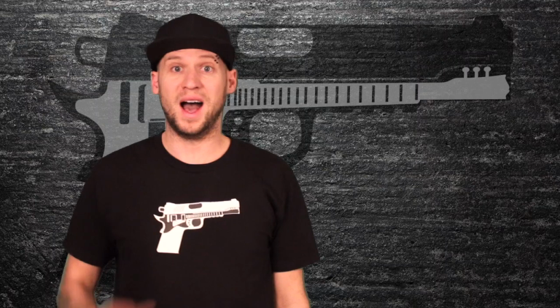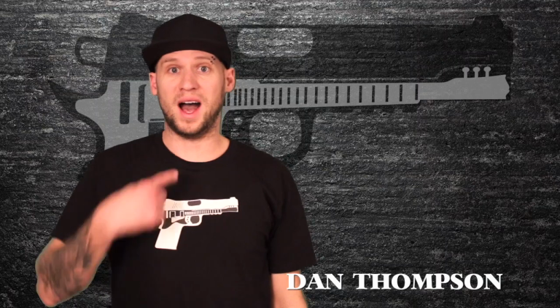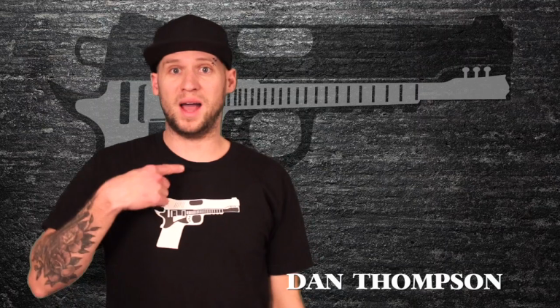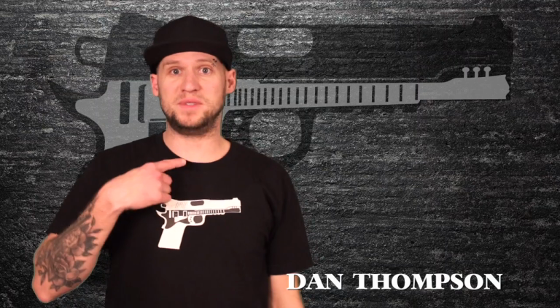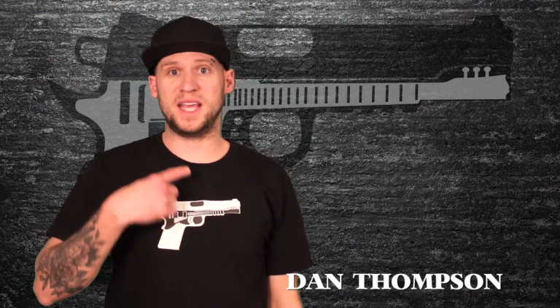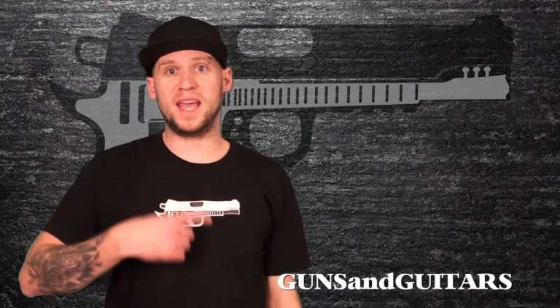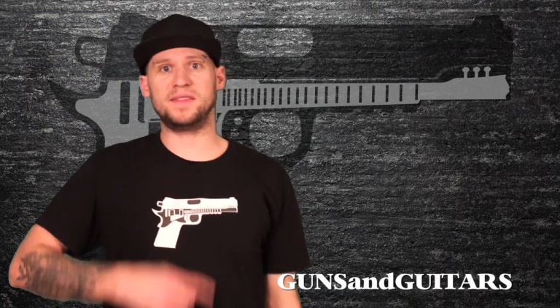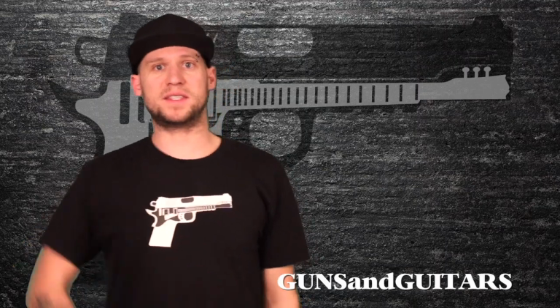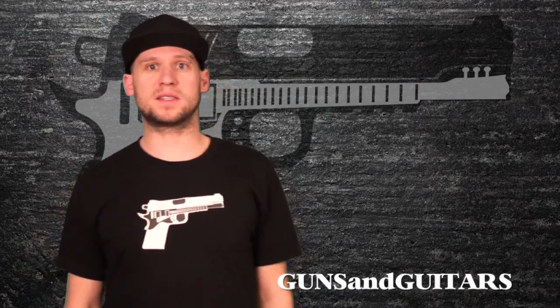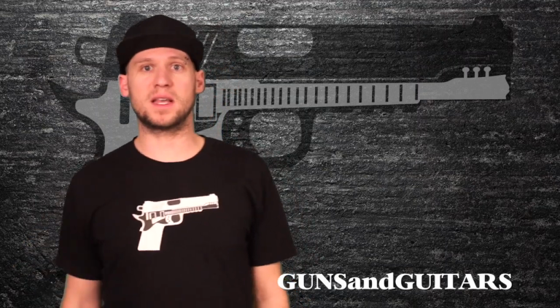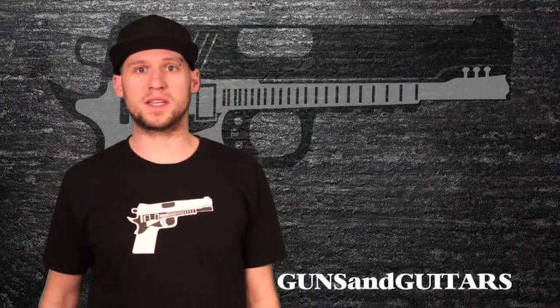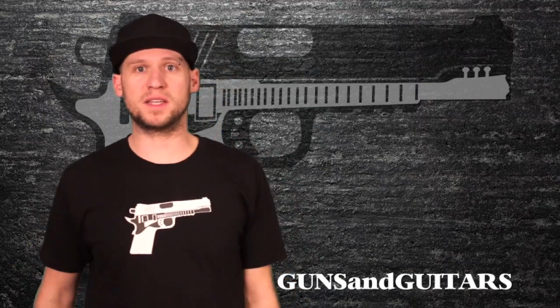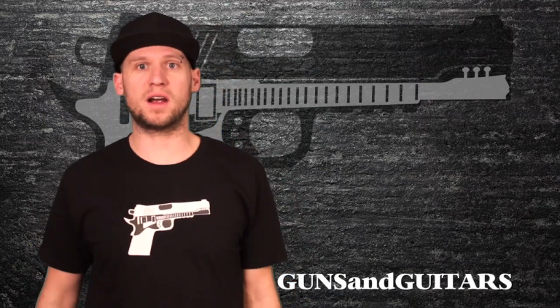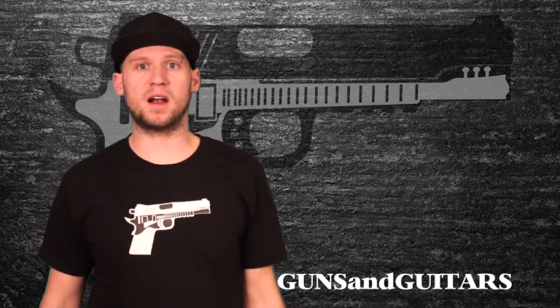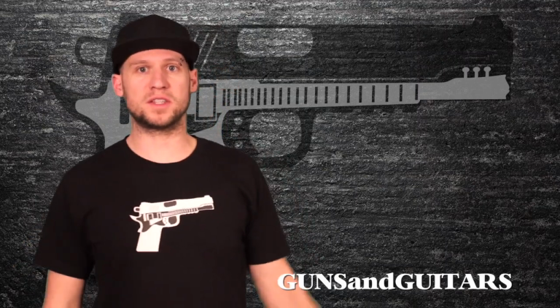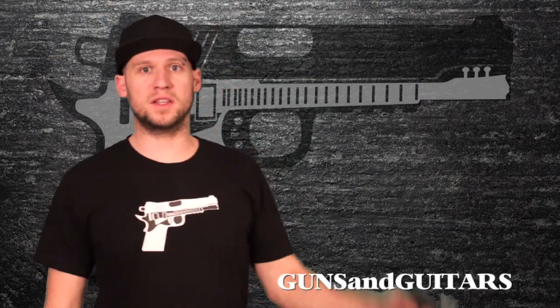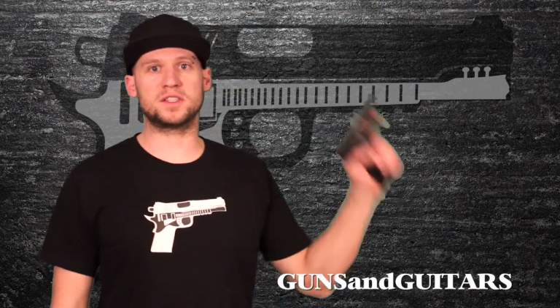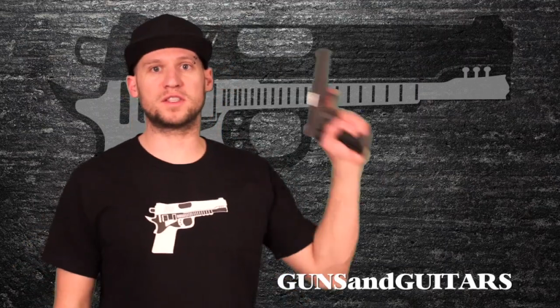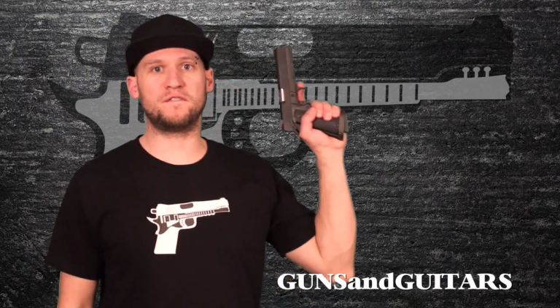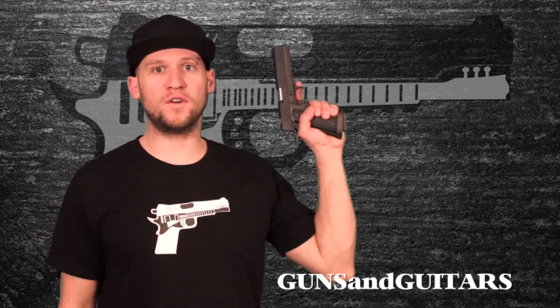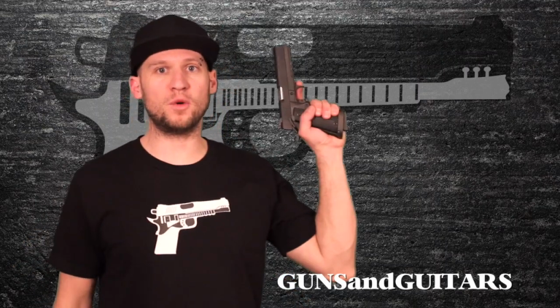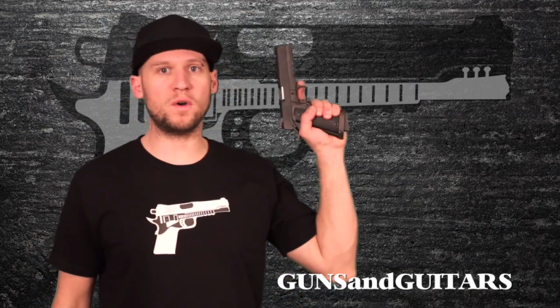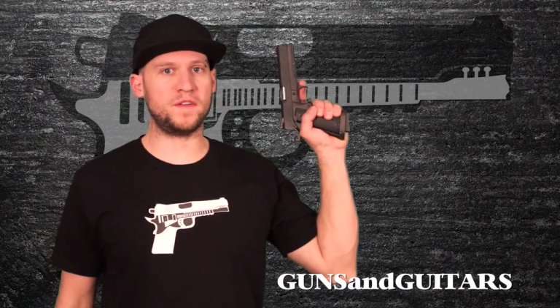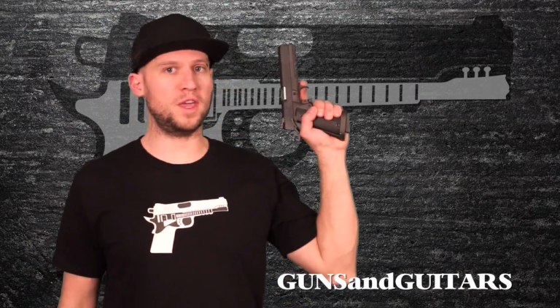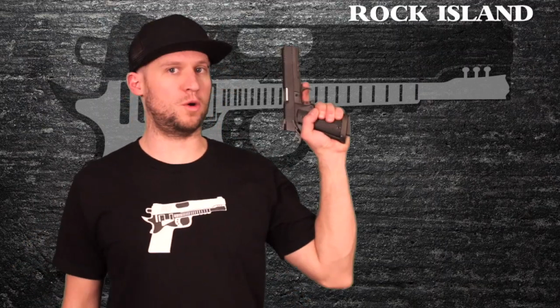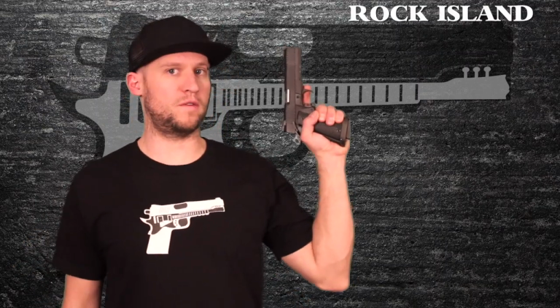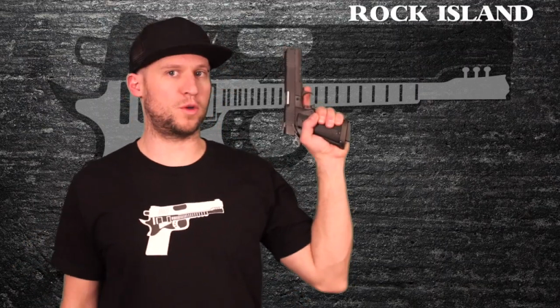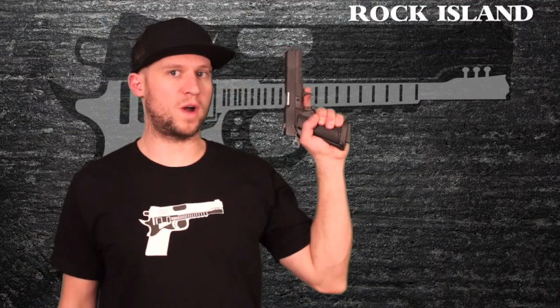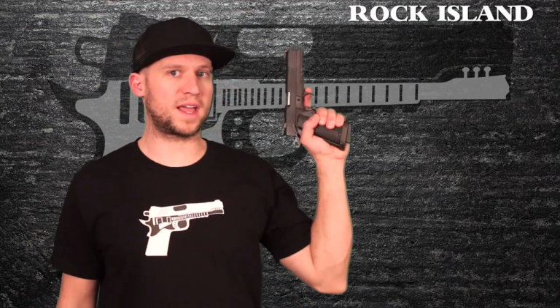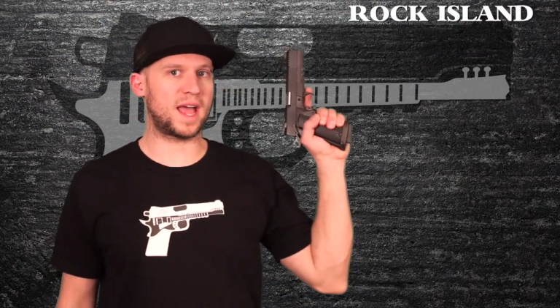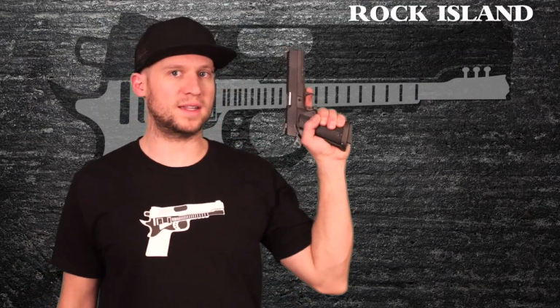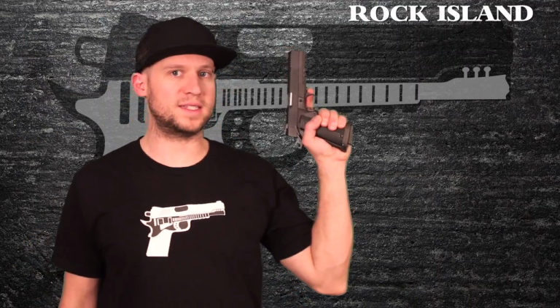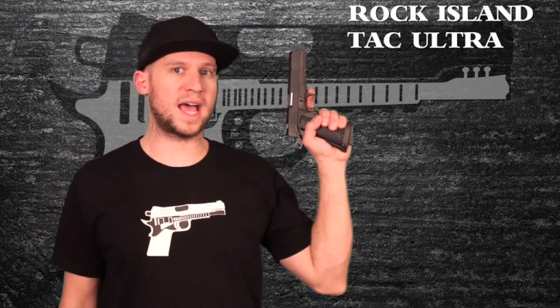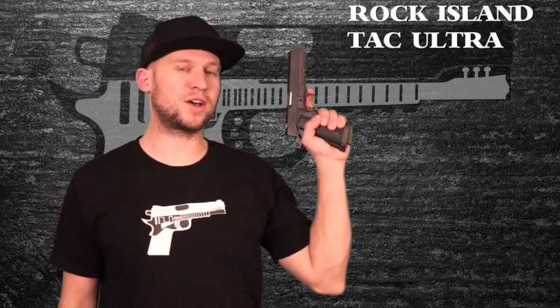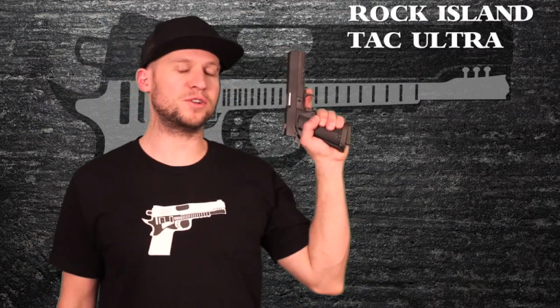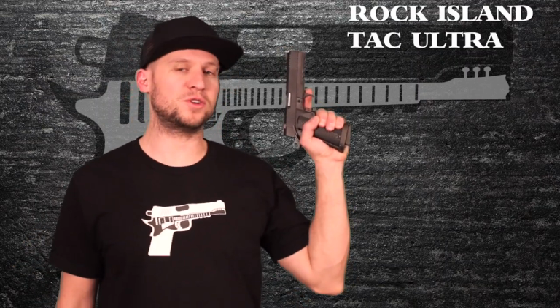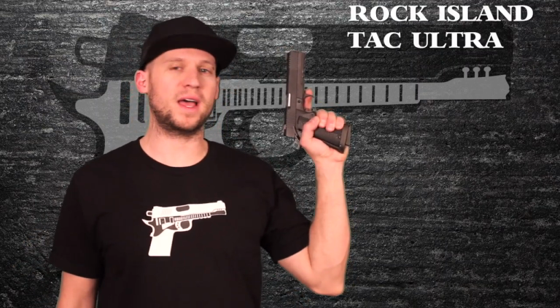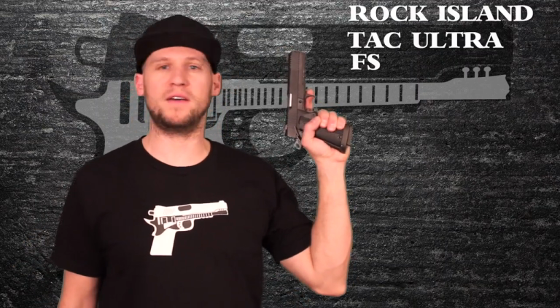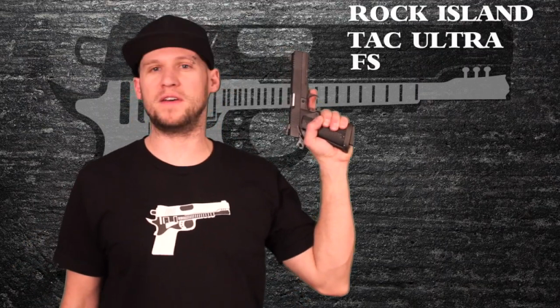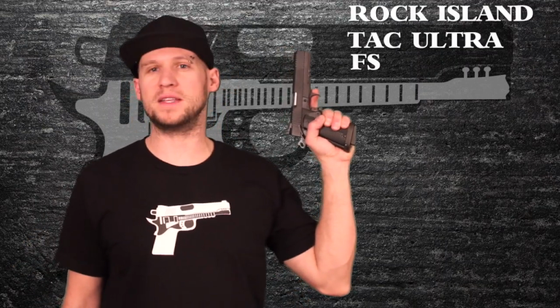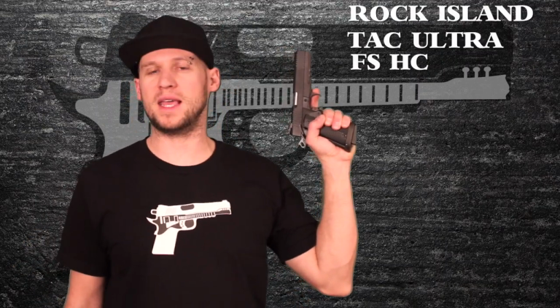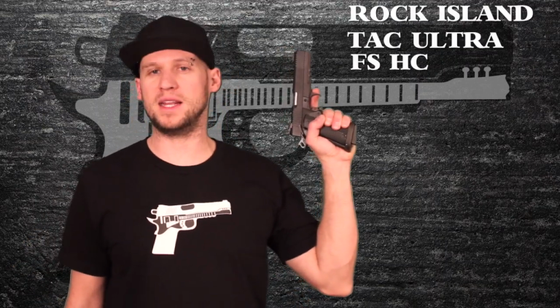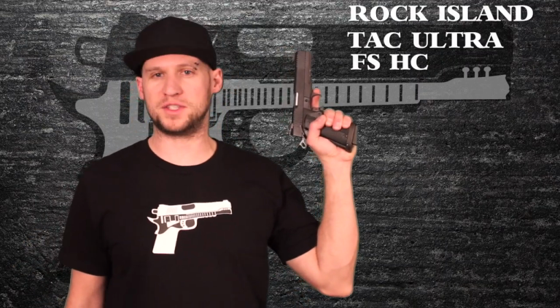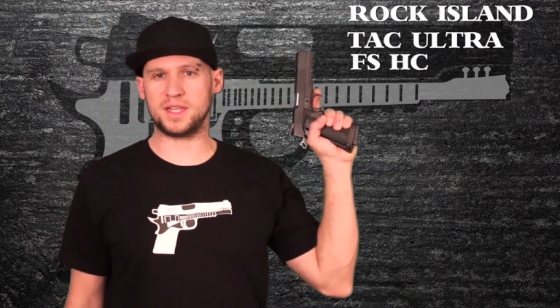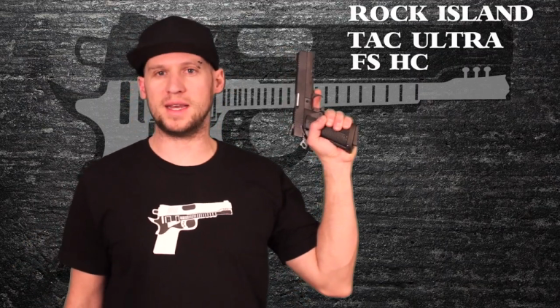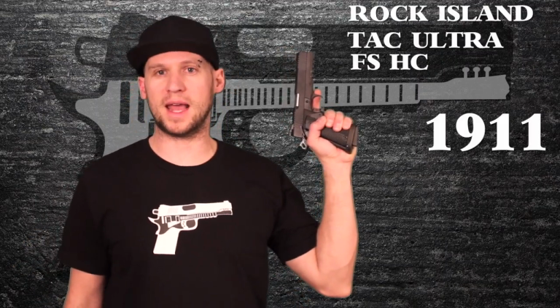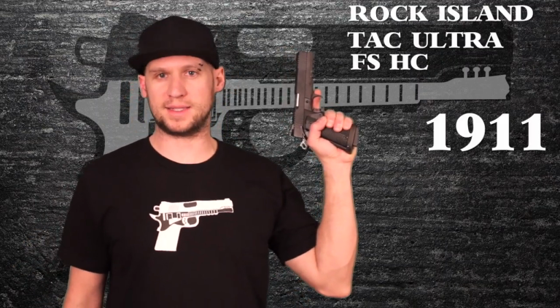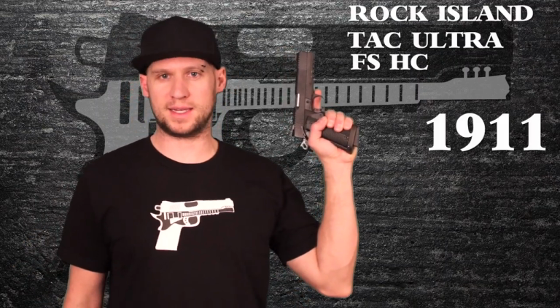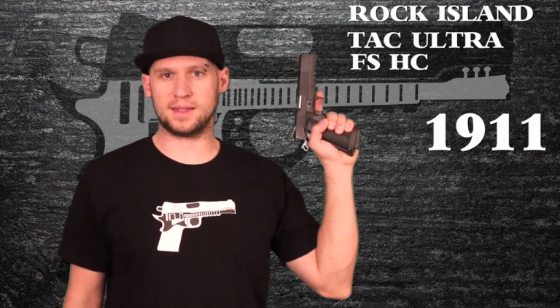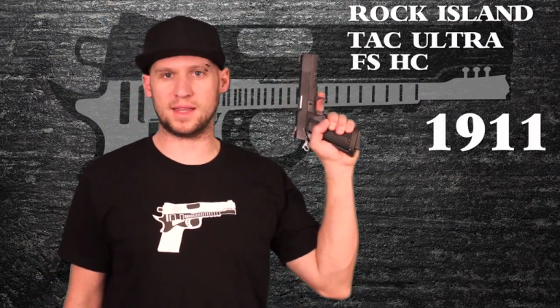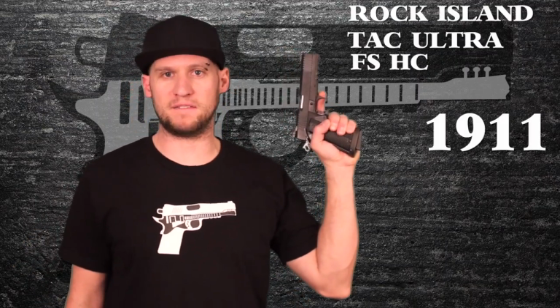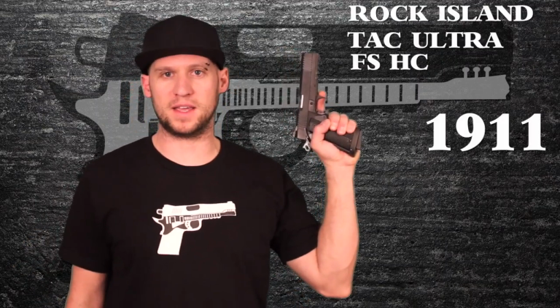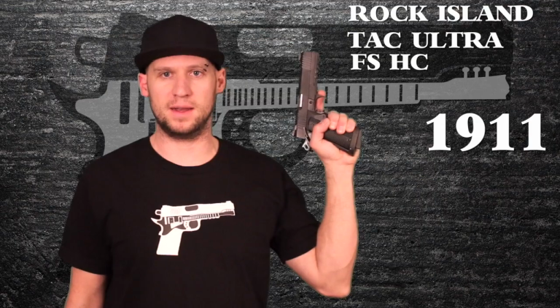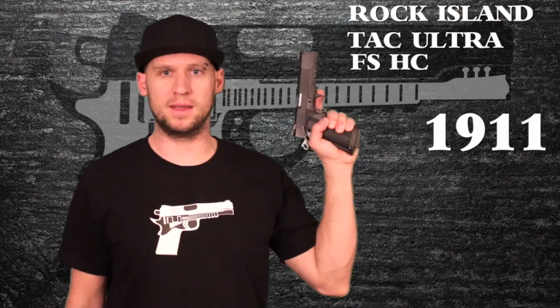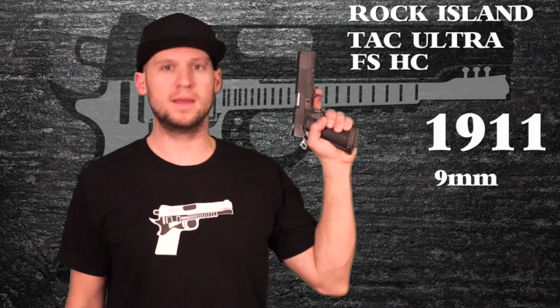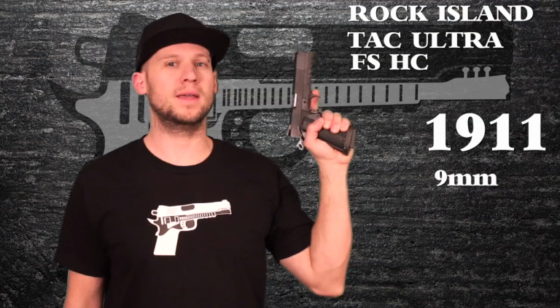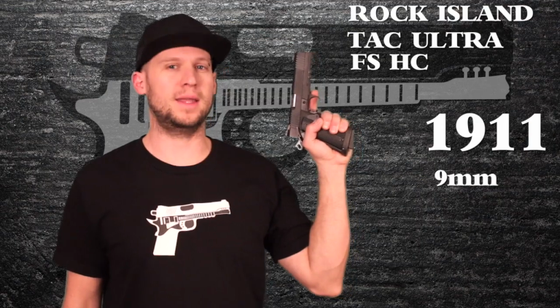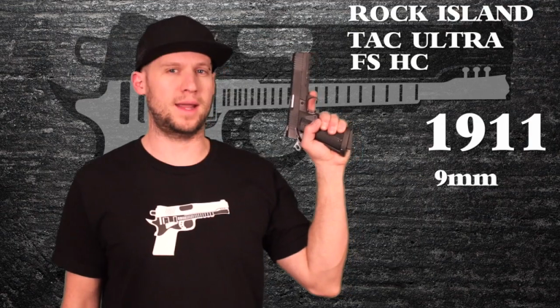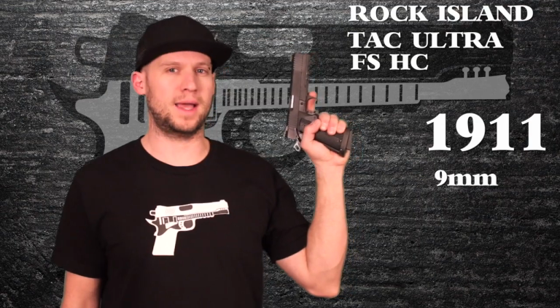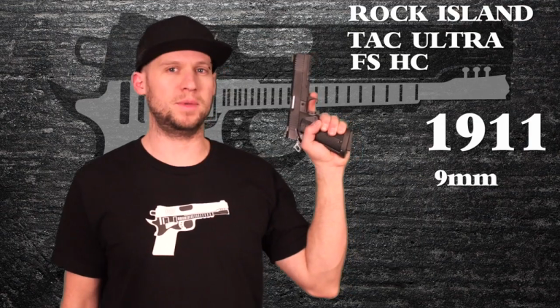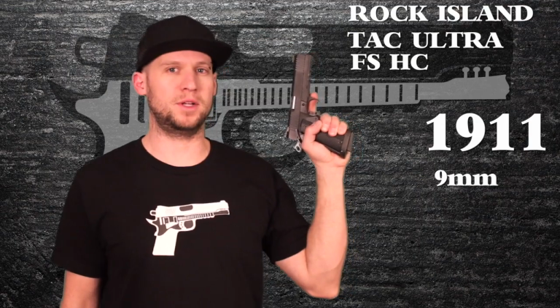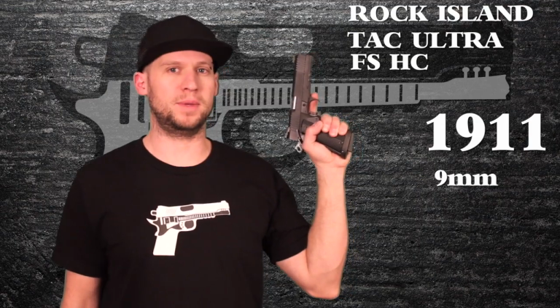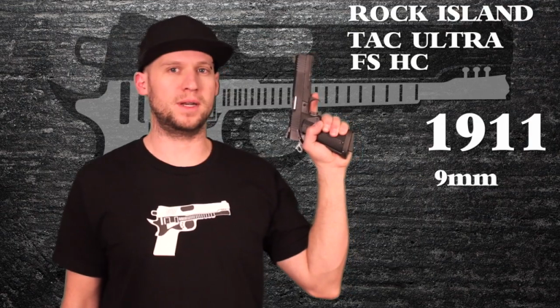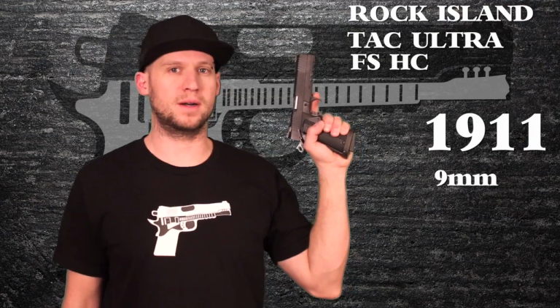I'm Dan, this is Guns N' Guitars, and this is the full review of the Rock Island TAC Ultra FSHC 1911 in Nightmare Black.